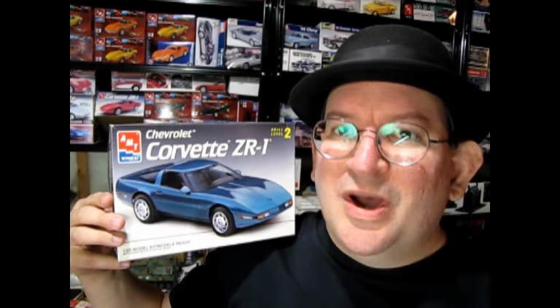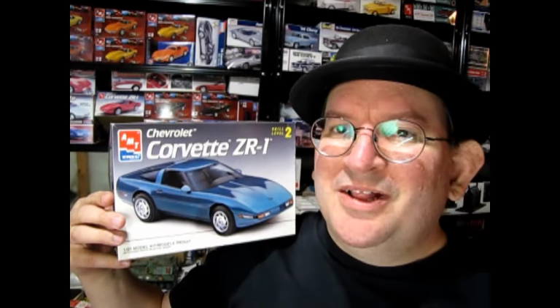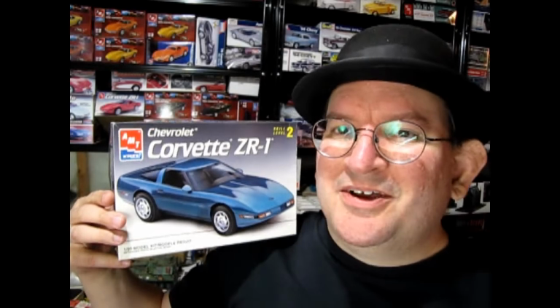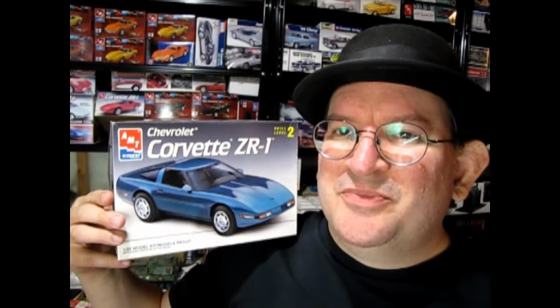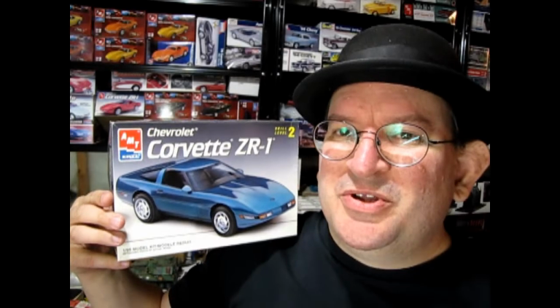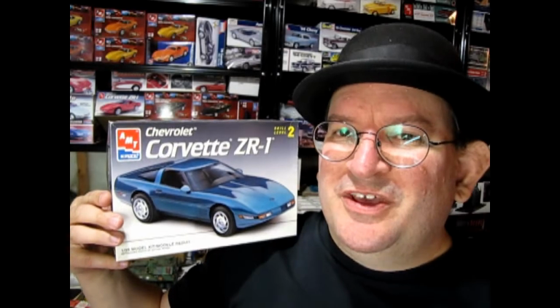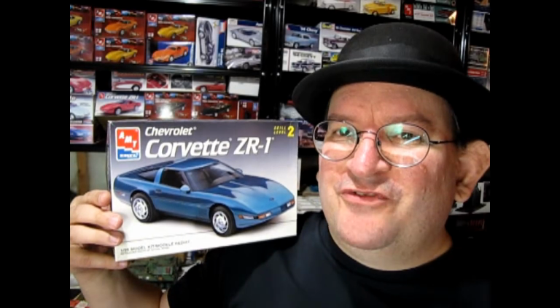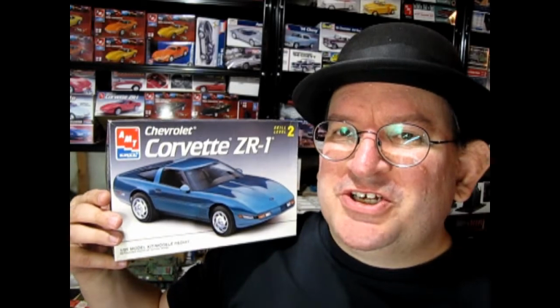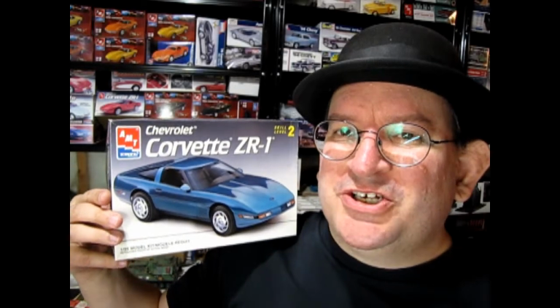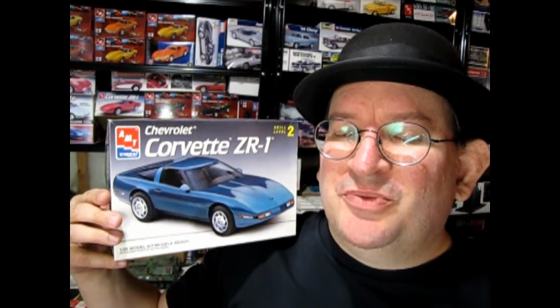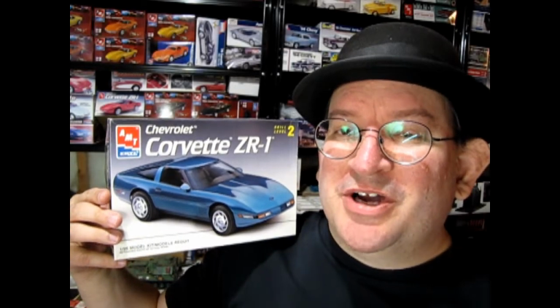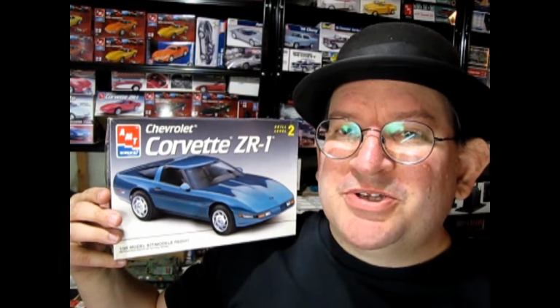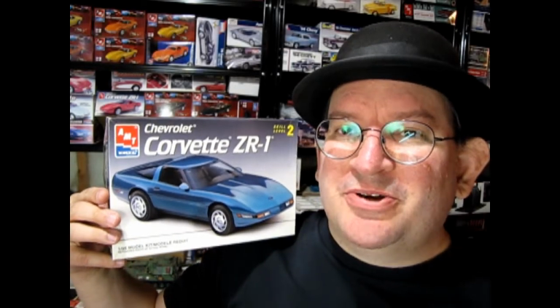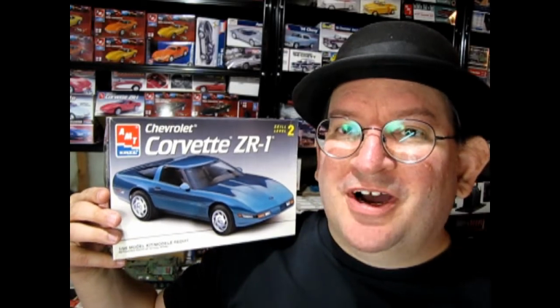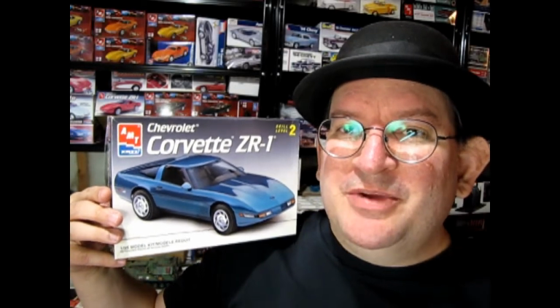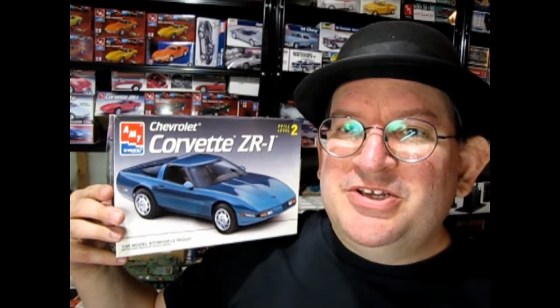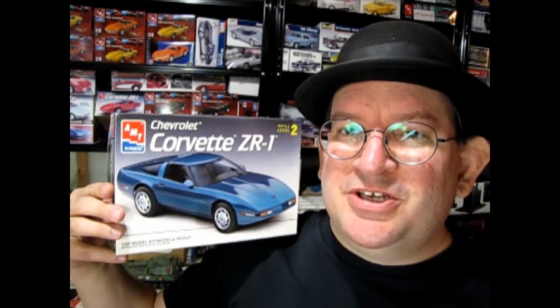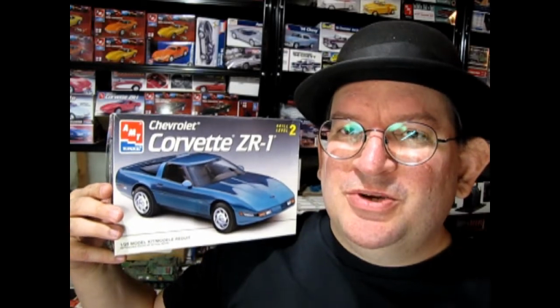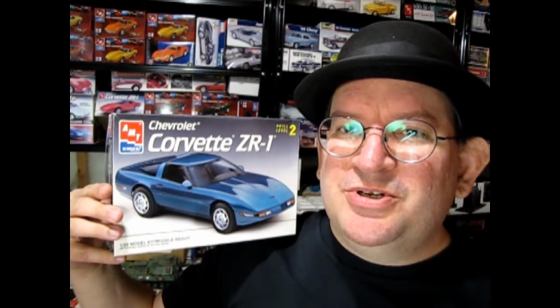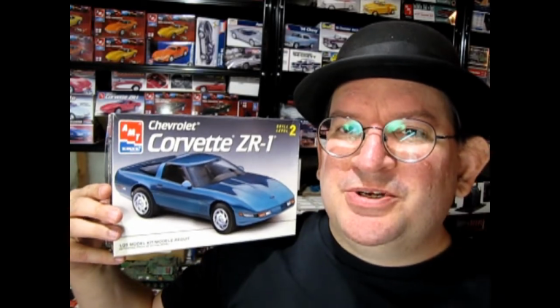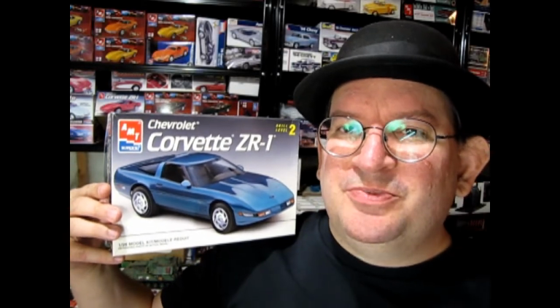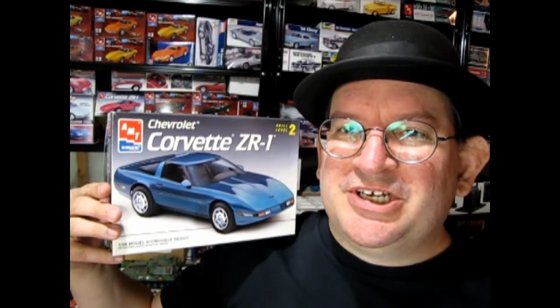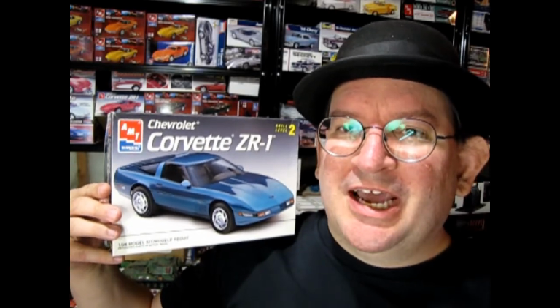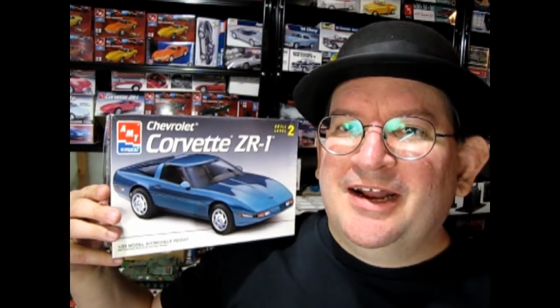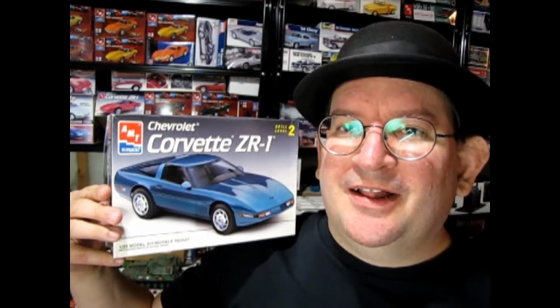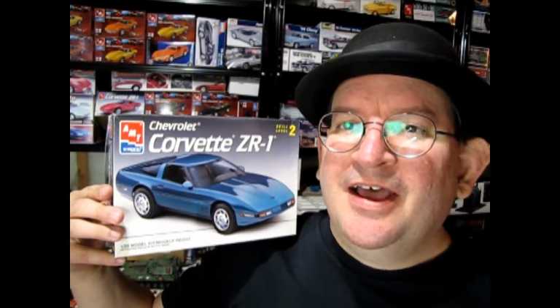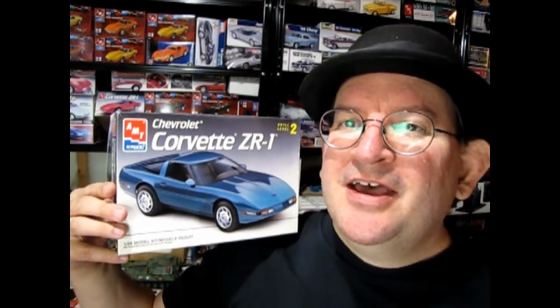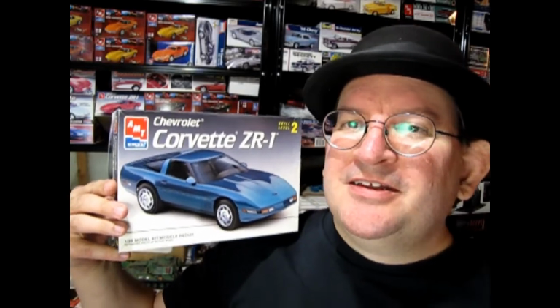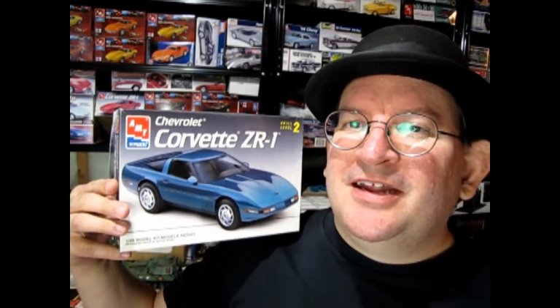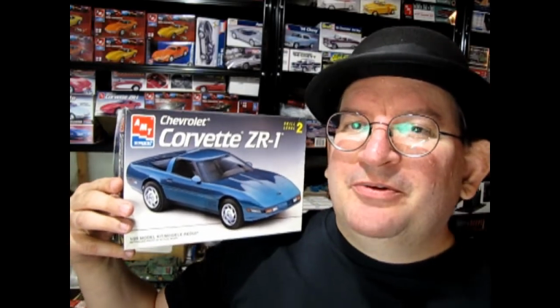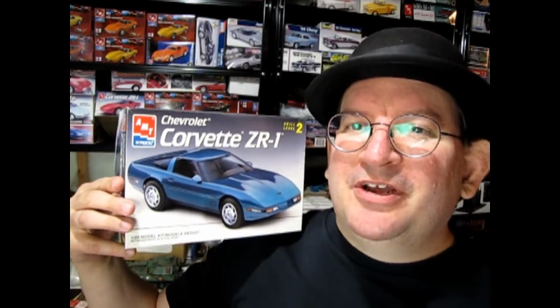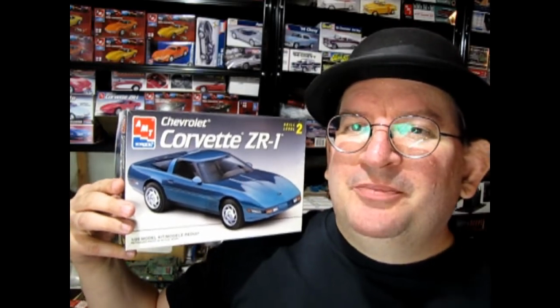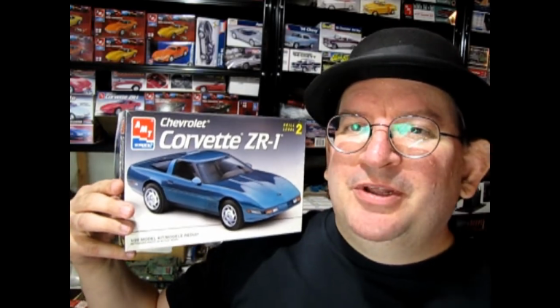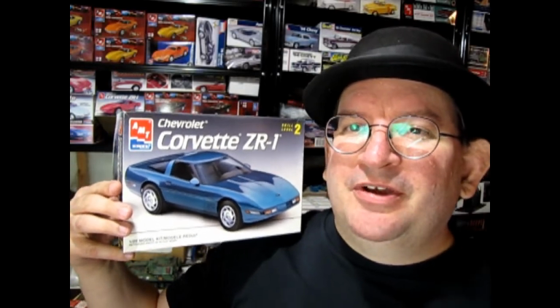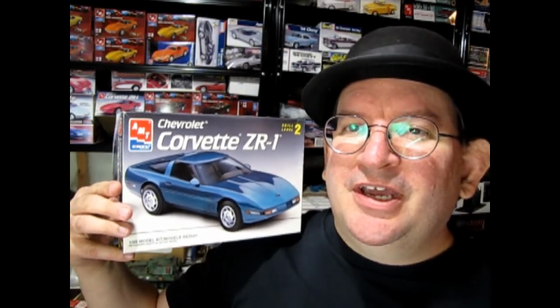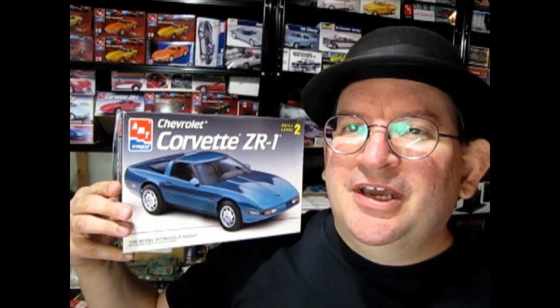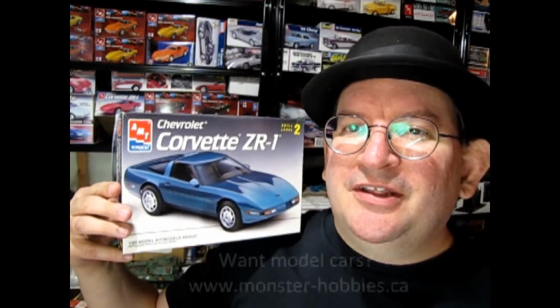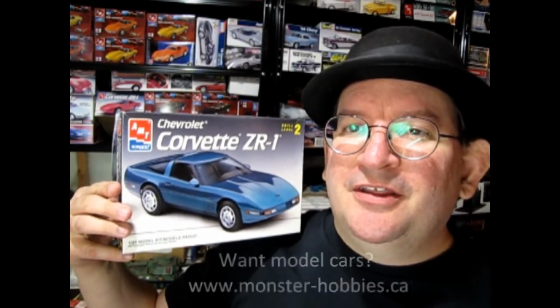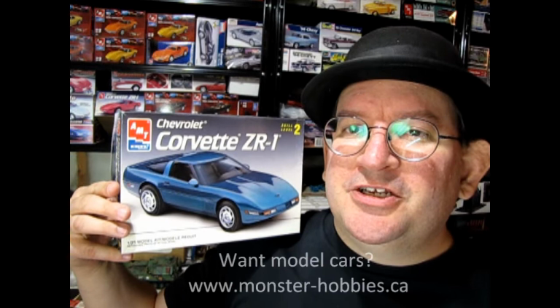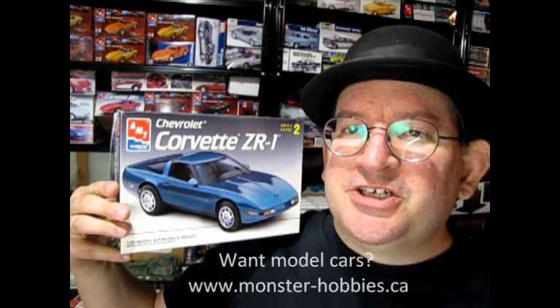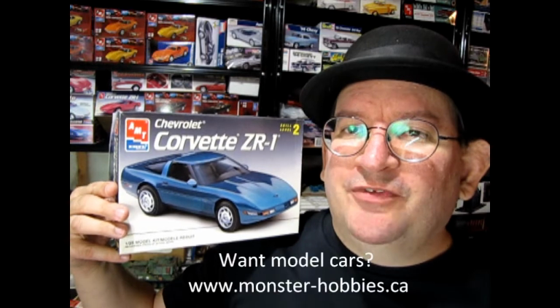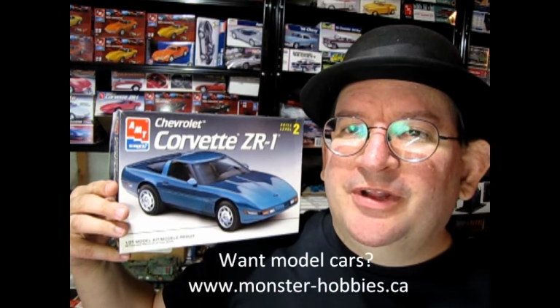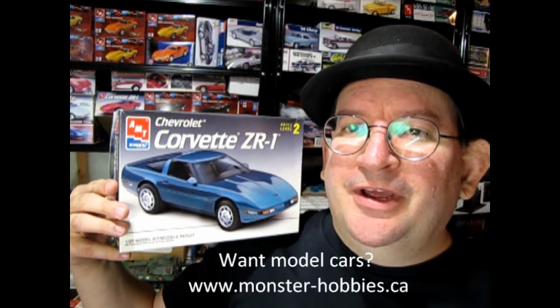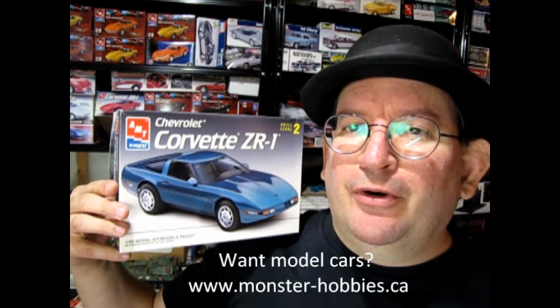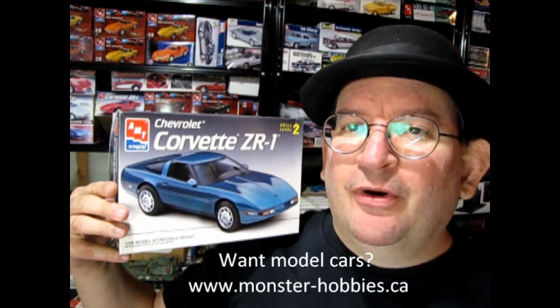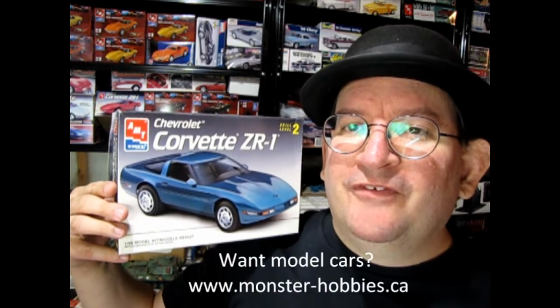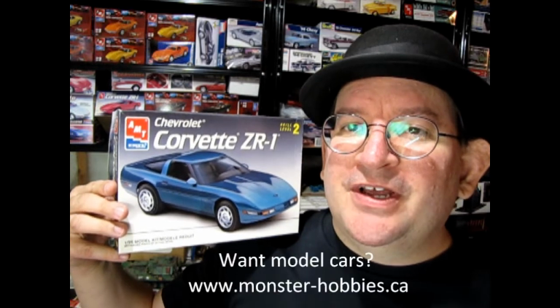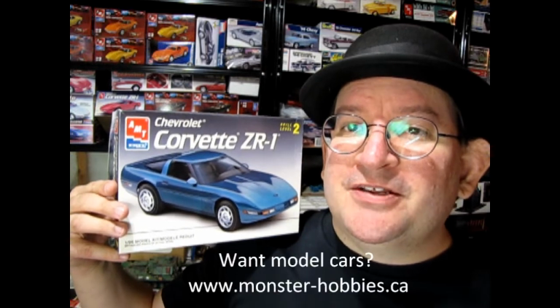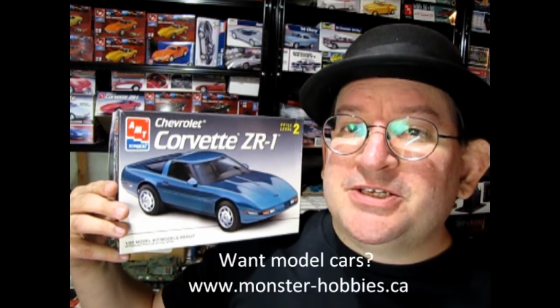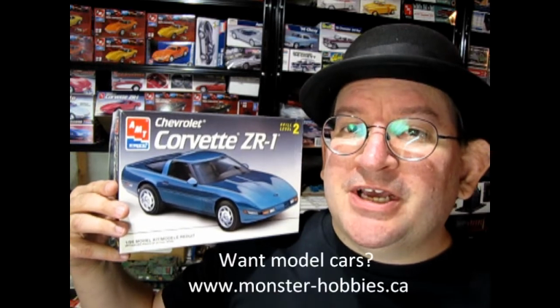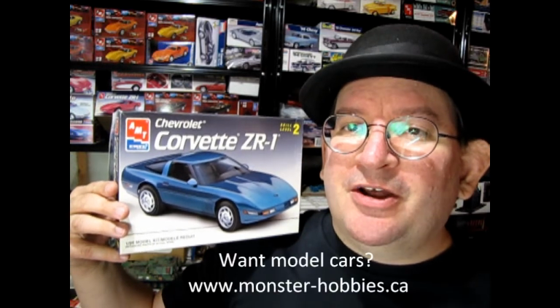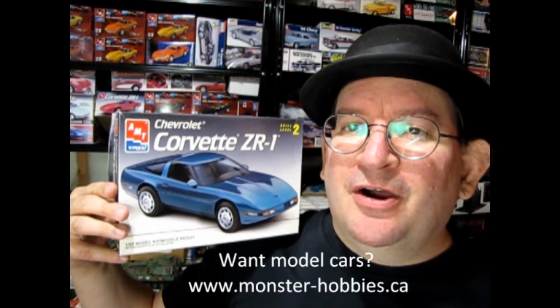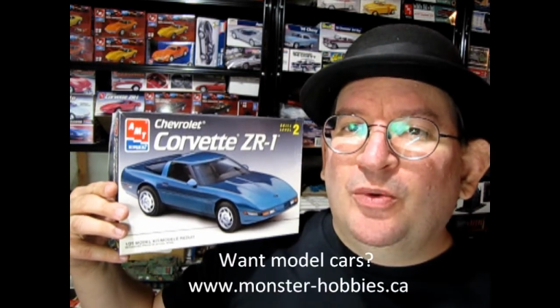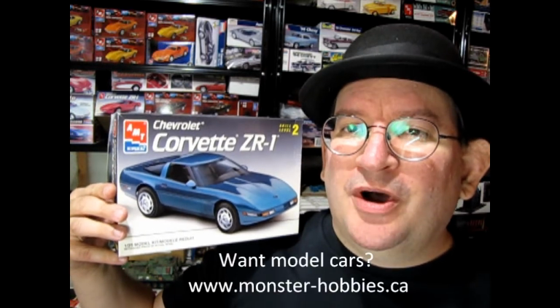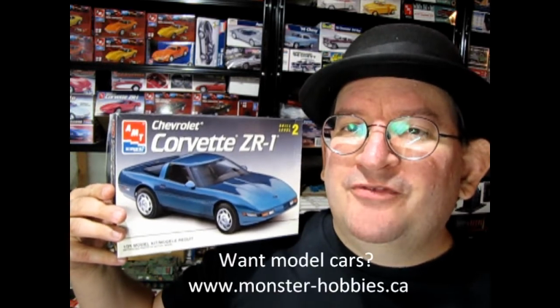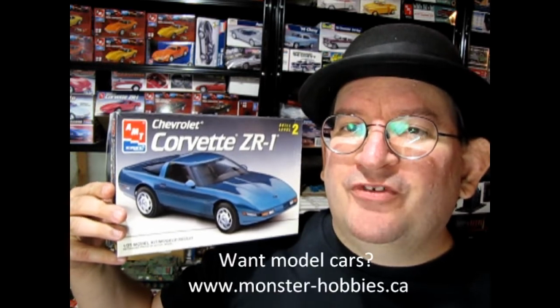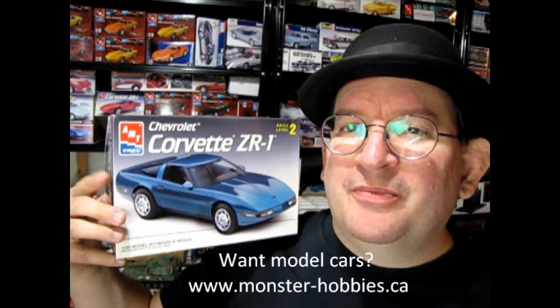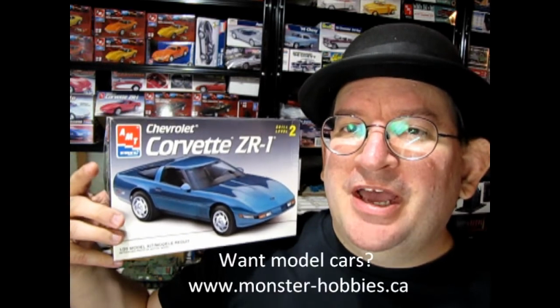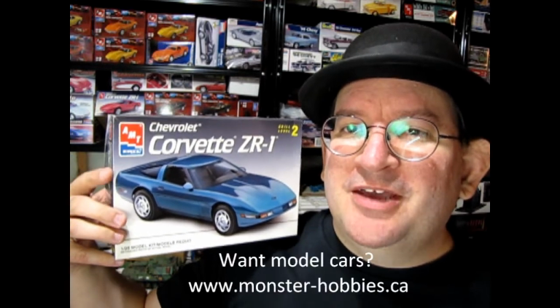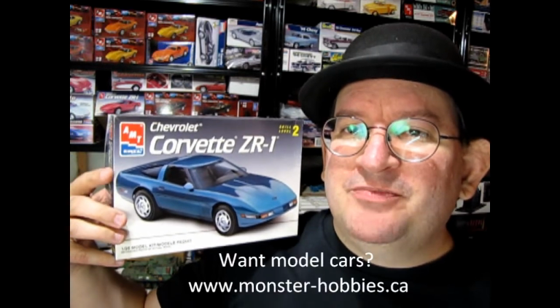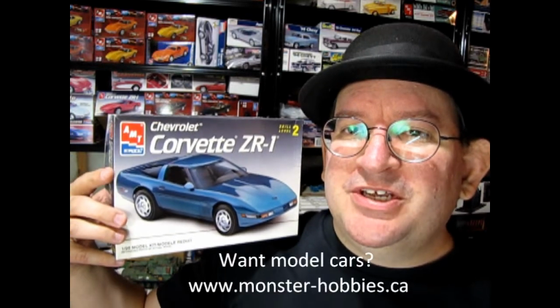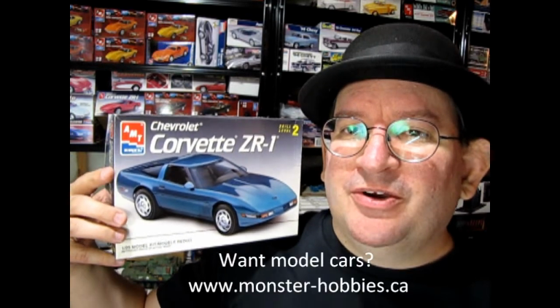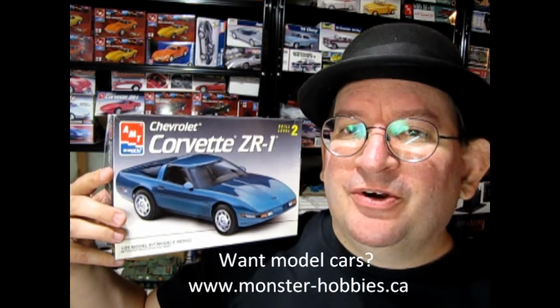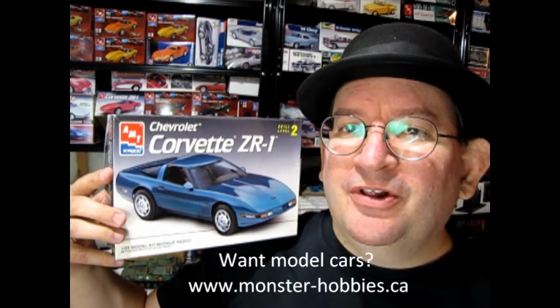Welcome to the official Monster Hobbies YouTube channel! Today we're going to be looking at the Chevrolet Corvette ZR1 from AMT Ertl.